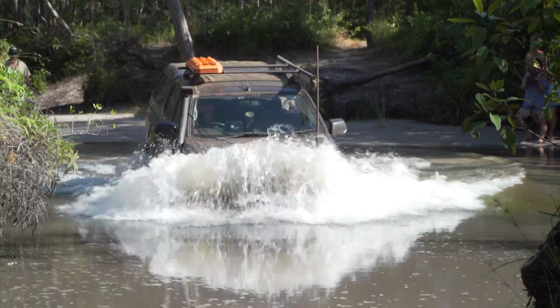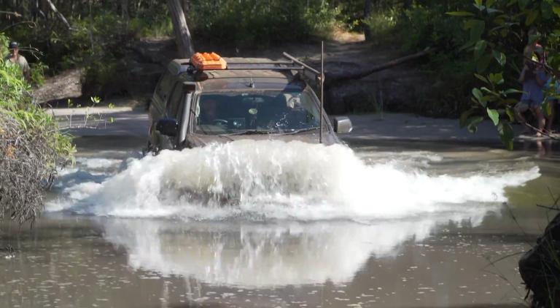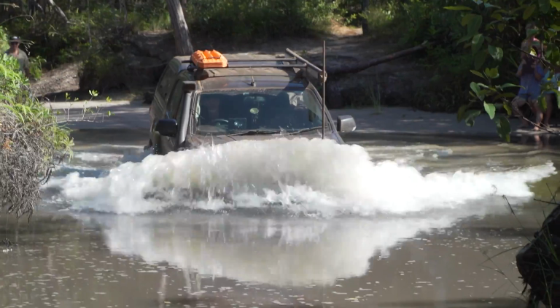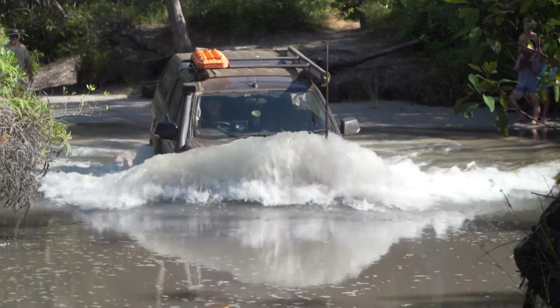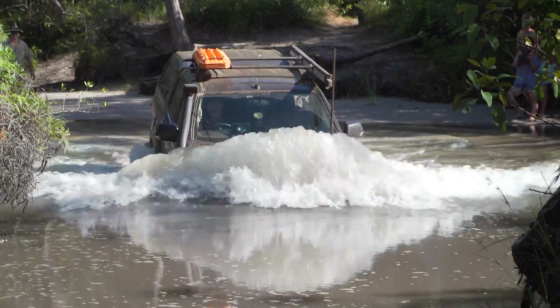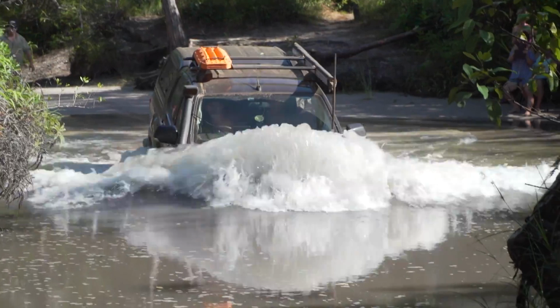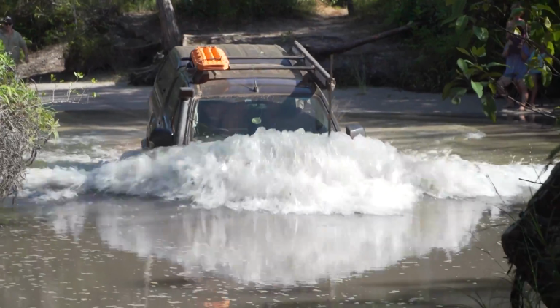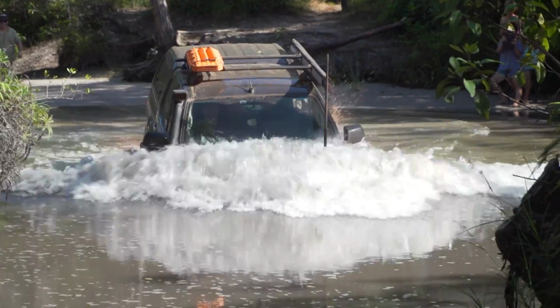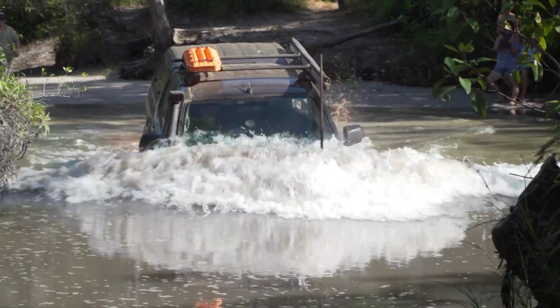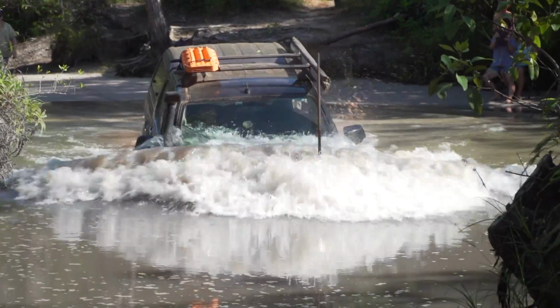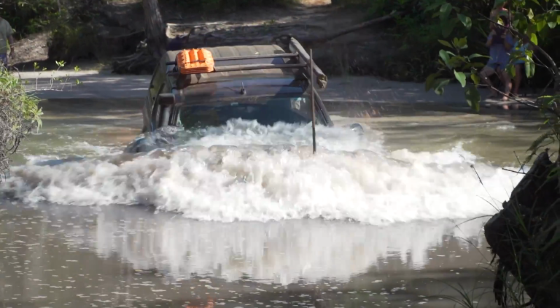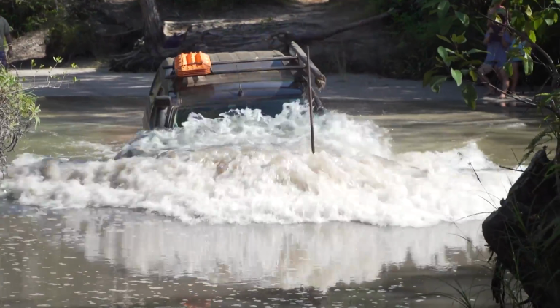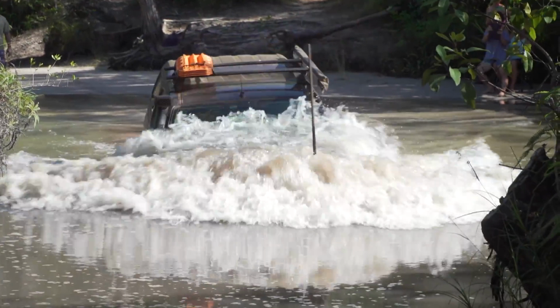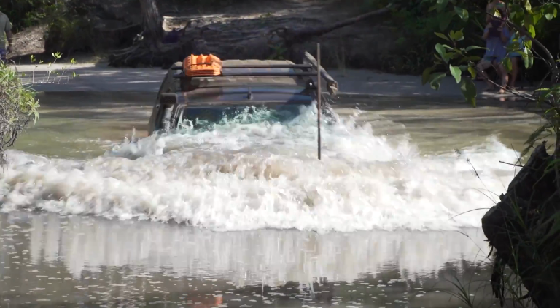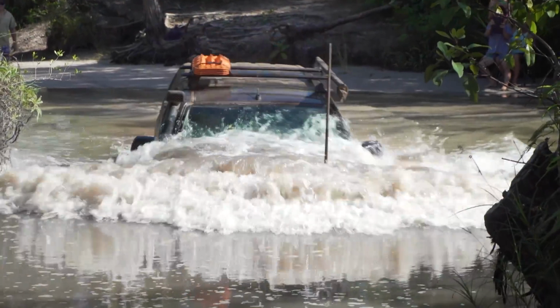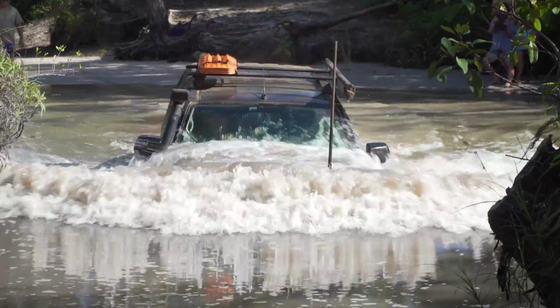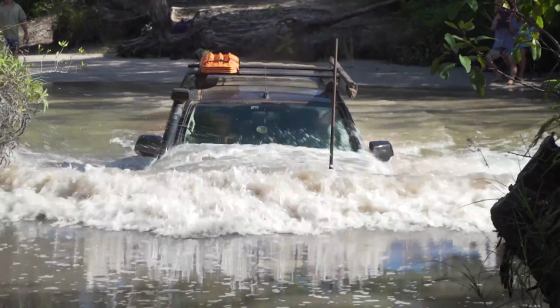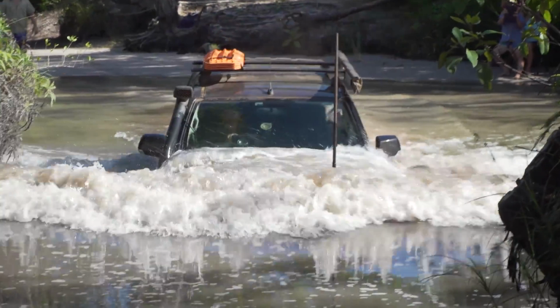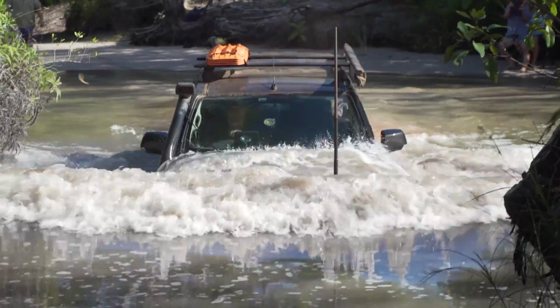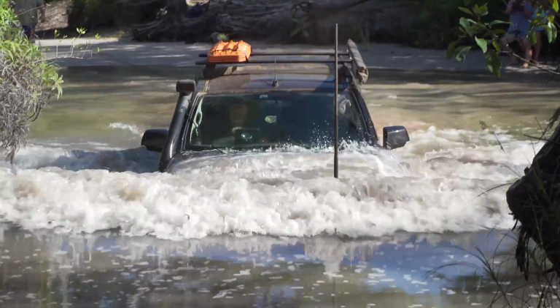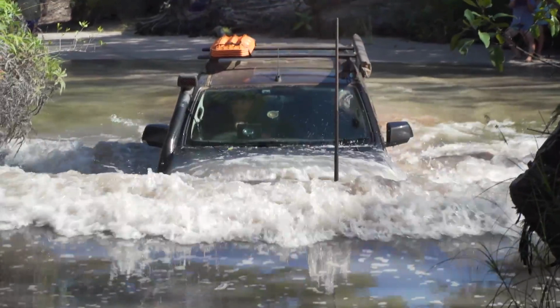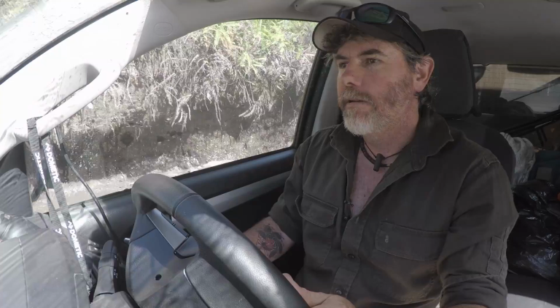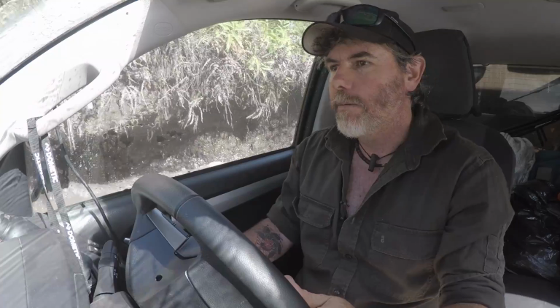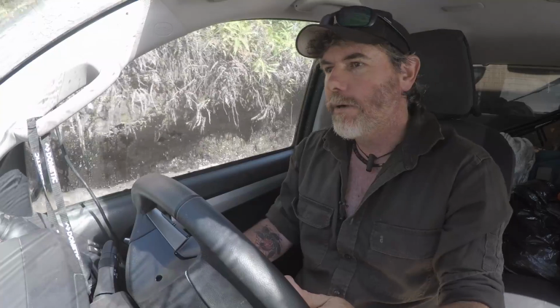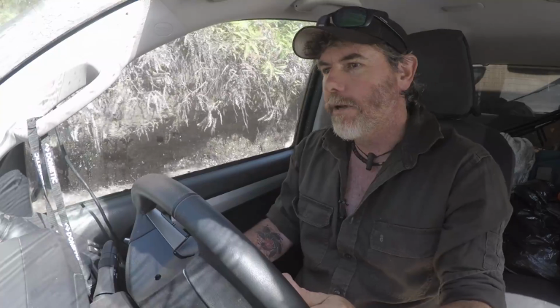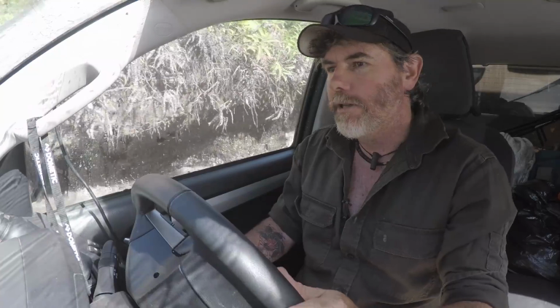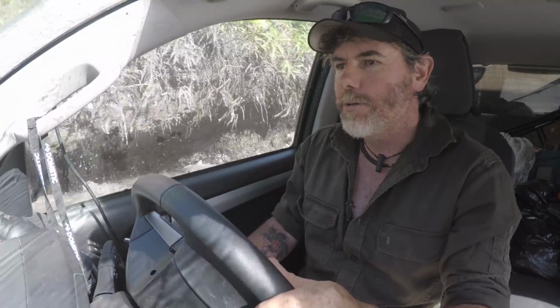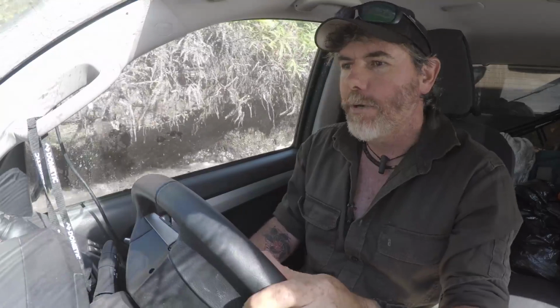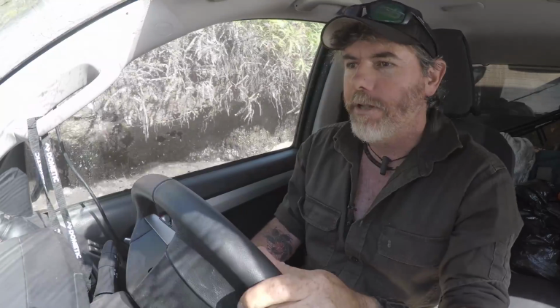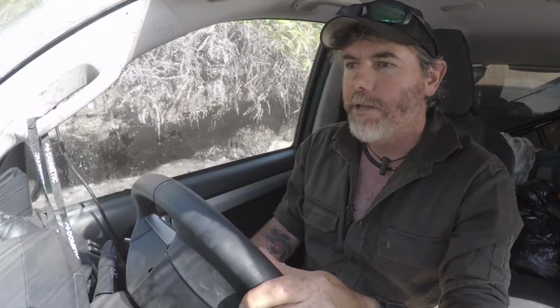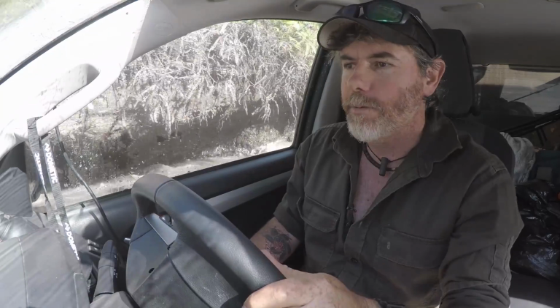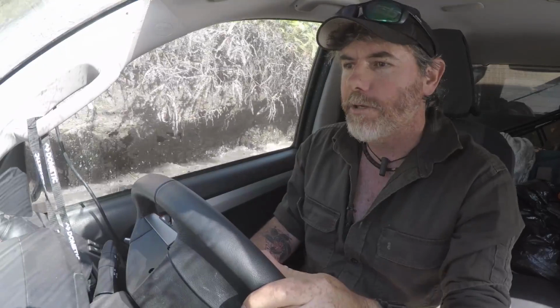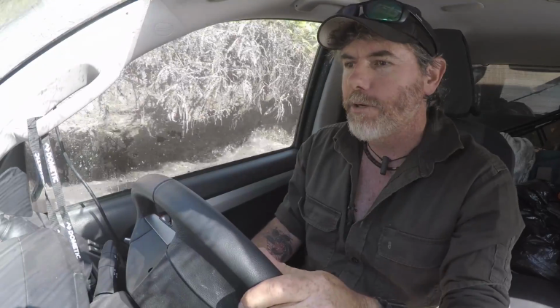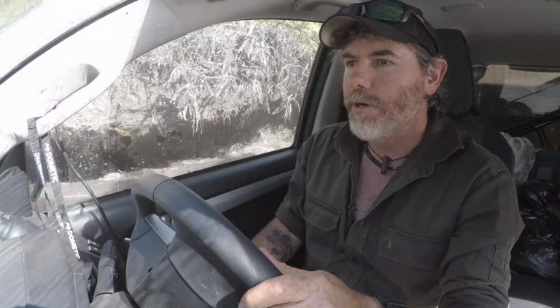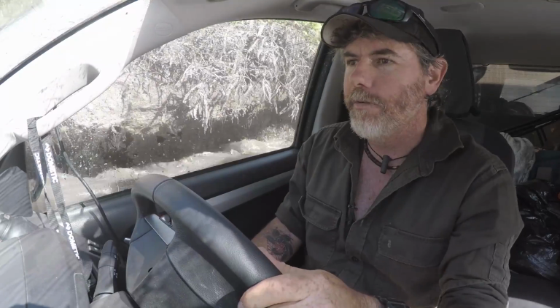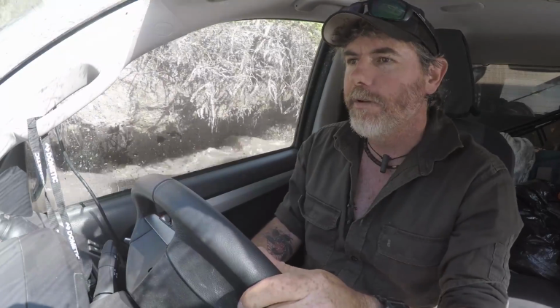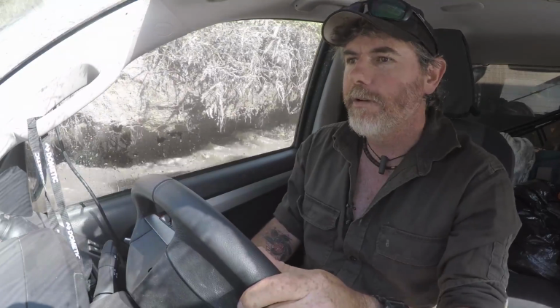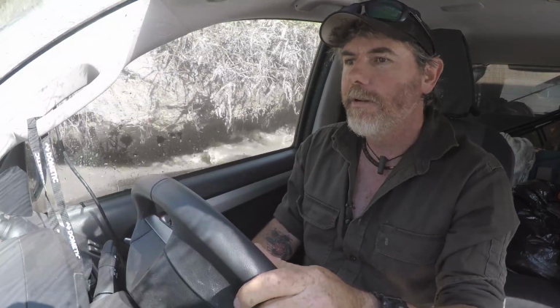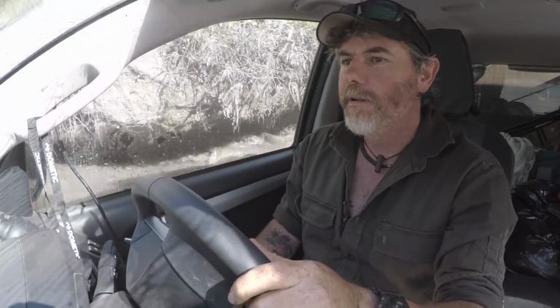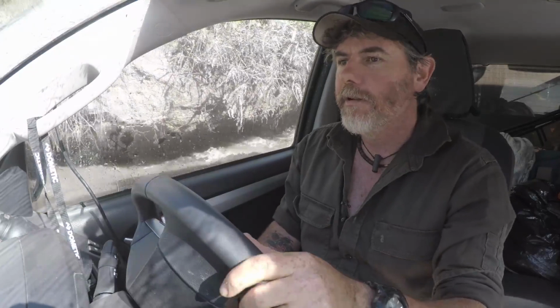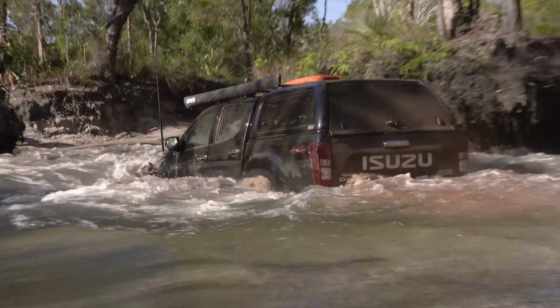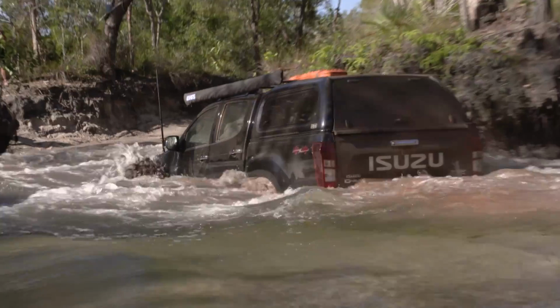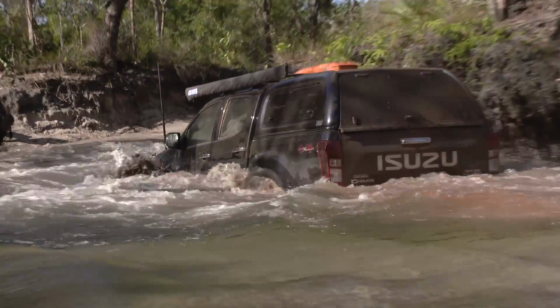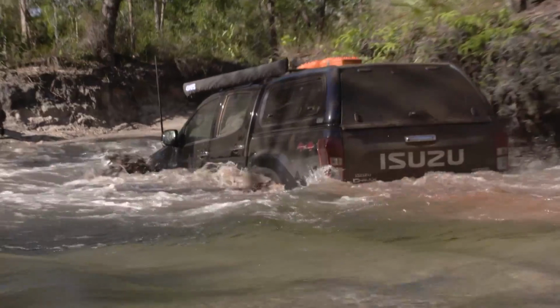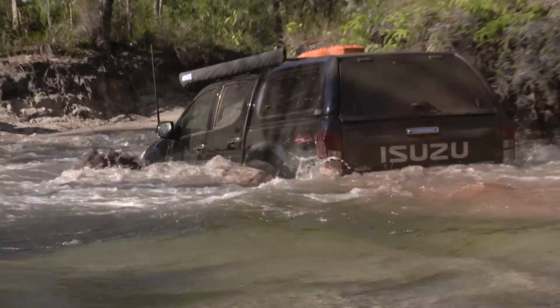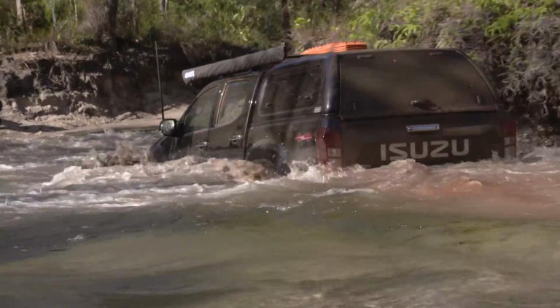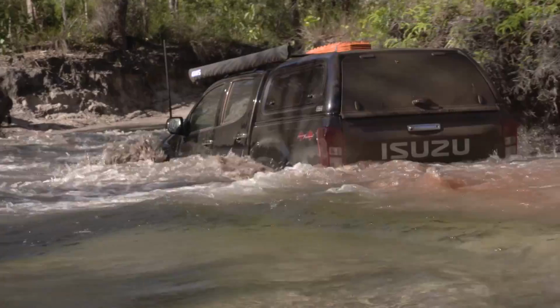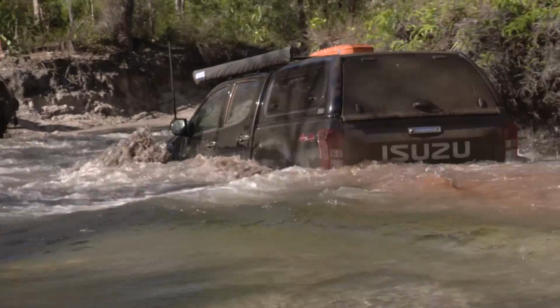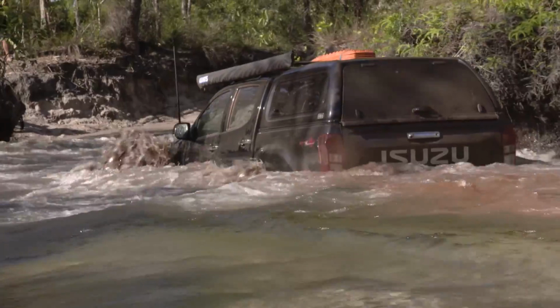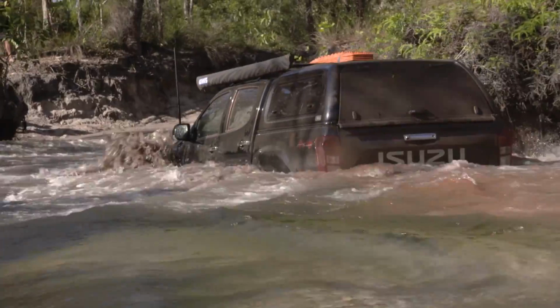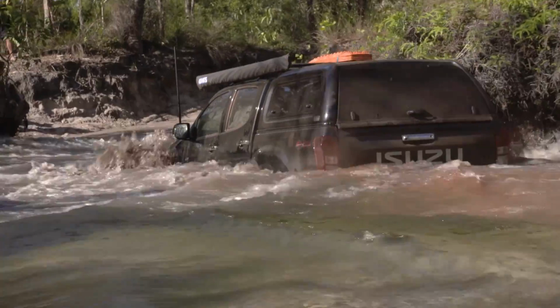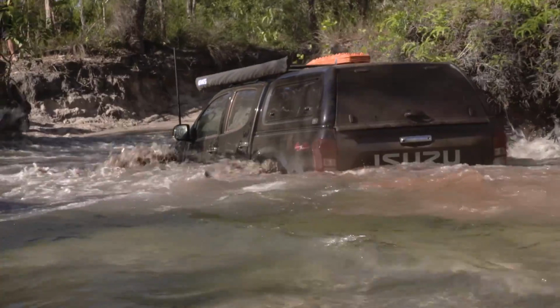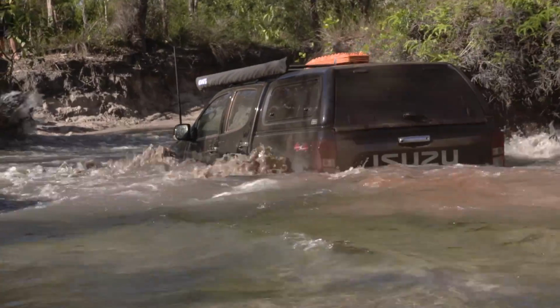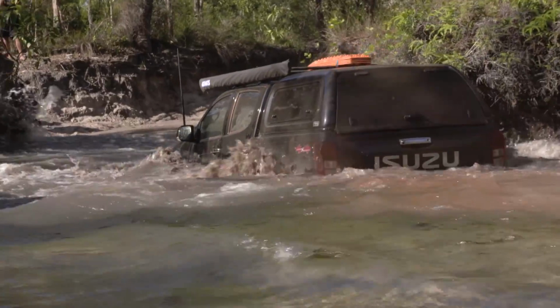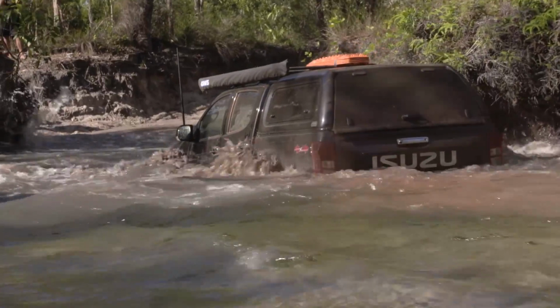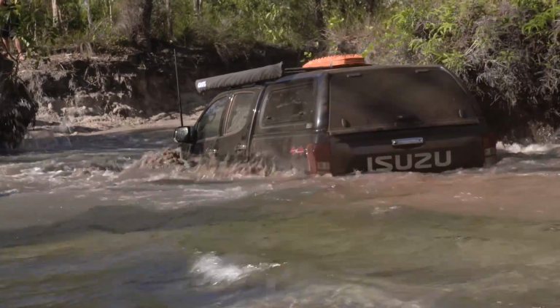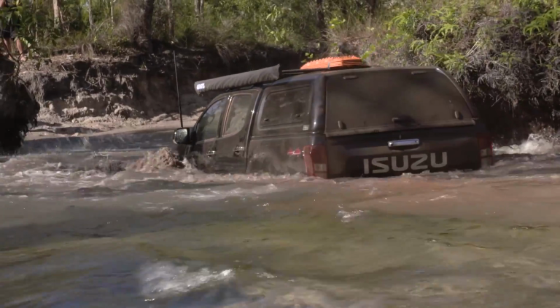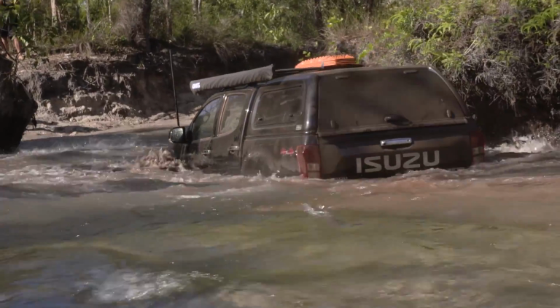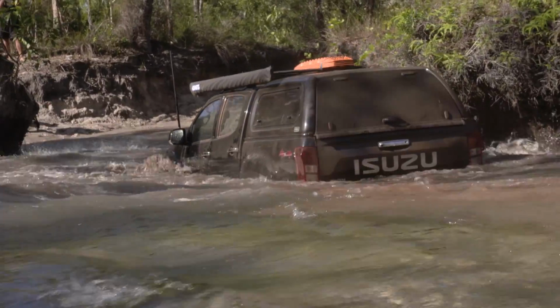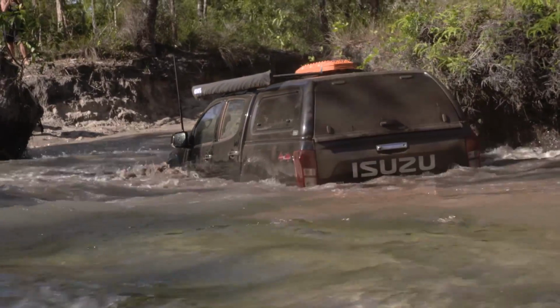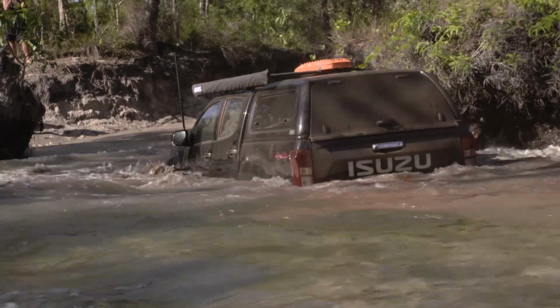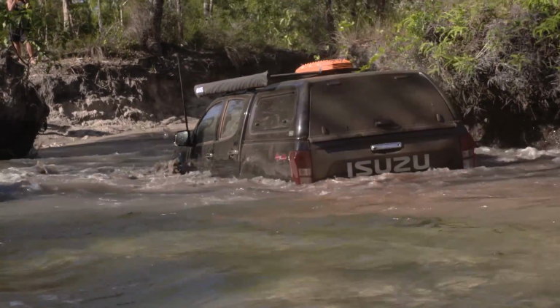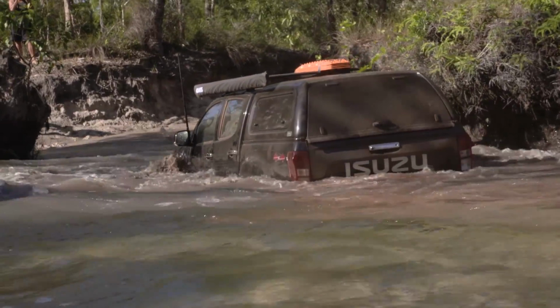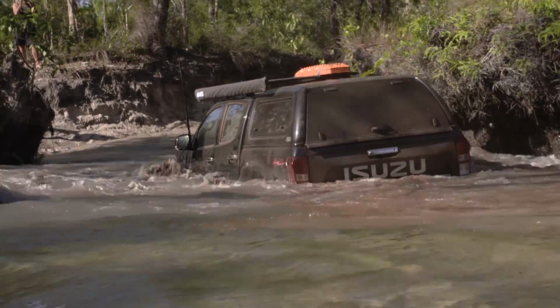Here we go. We got this, we're still moving. We're taking on a bit of water here.